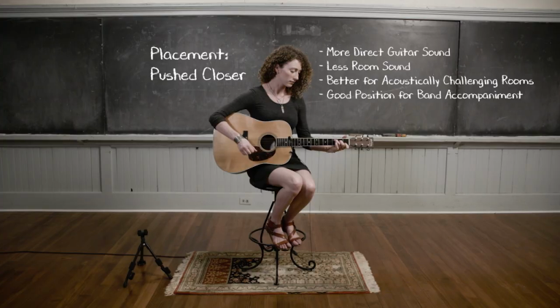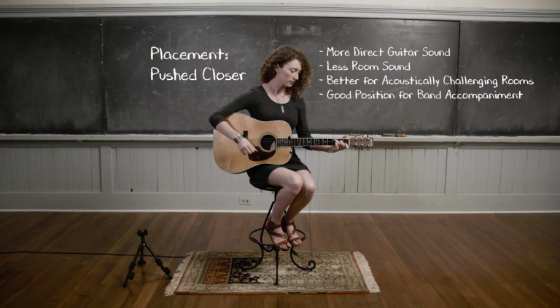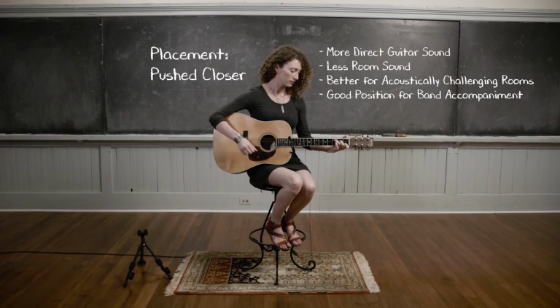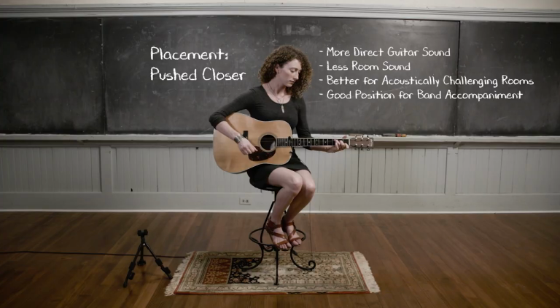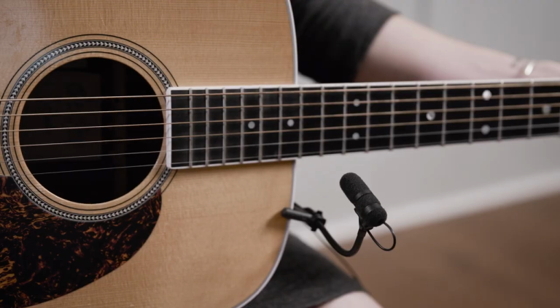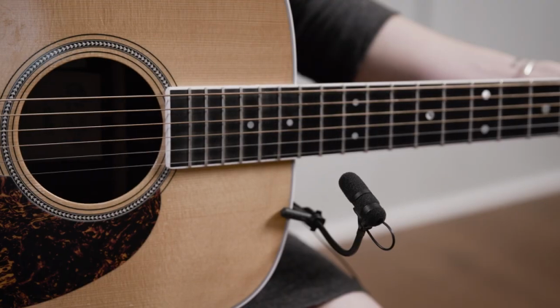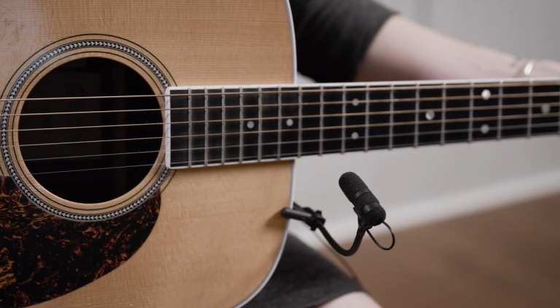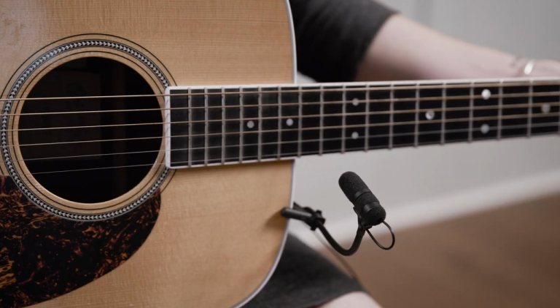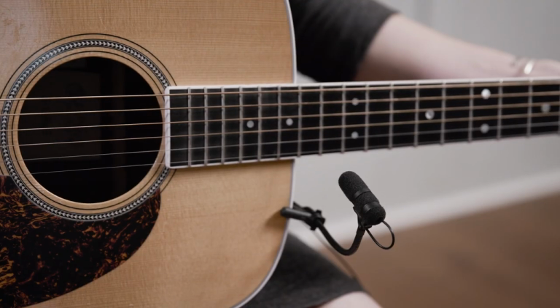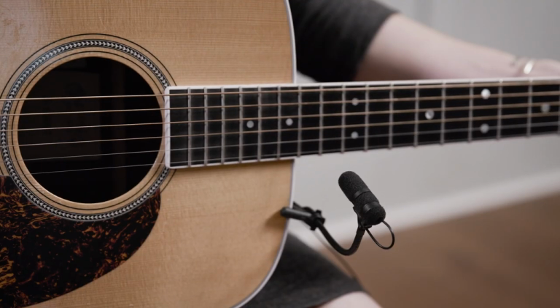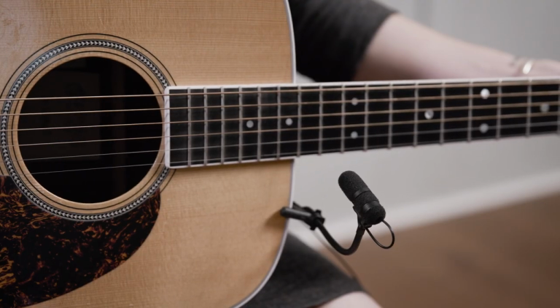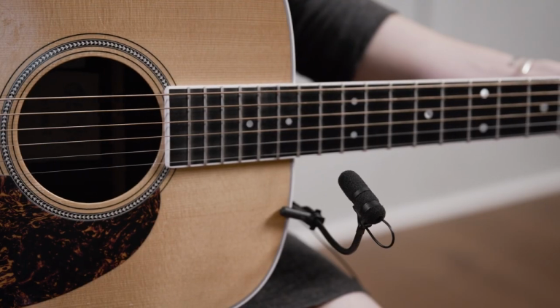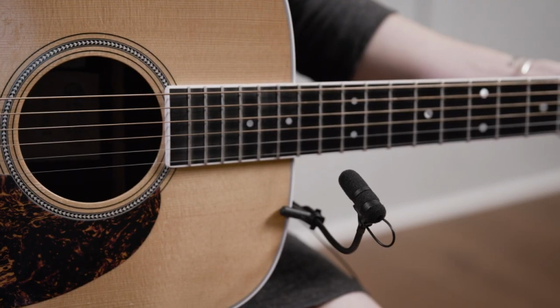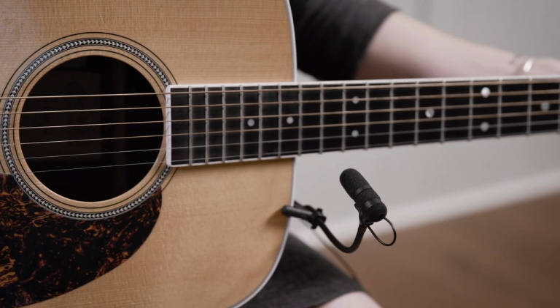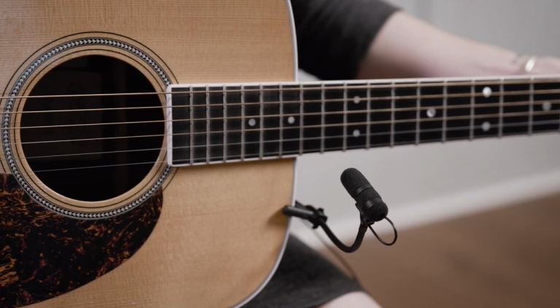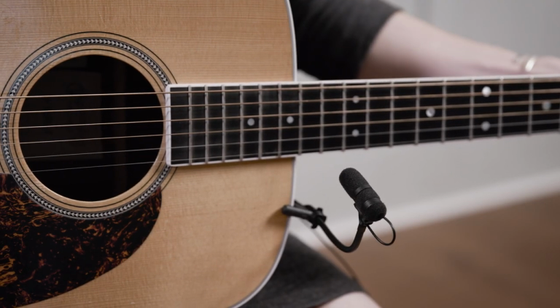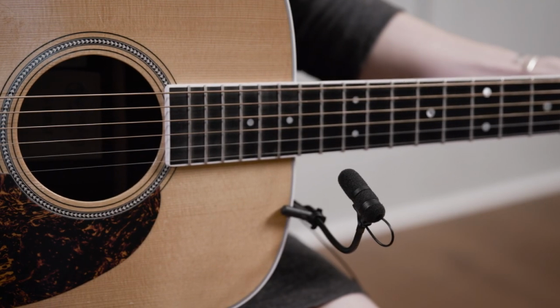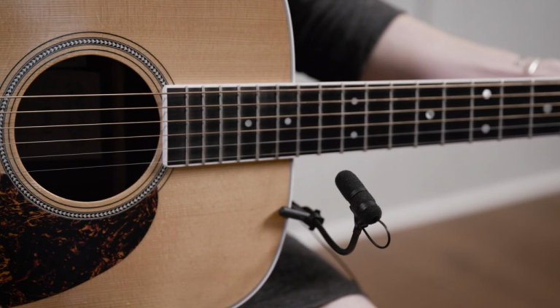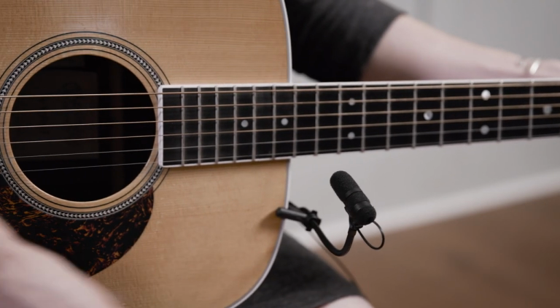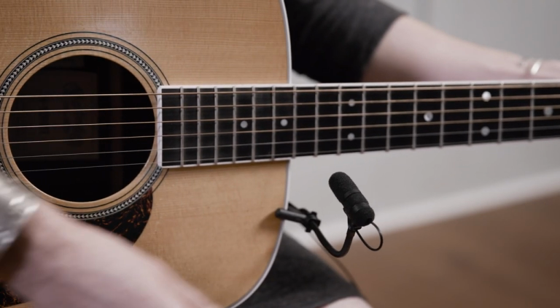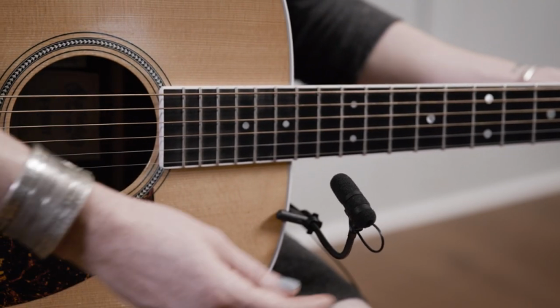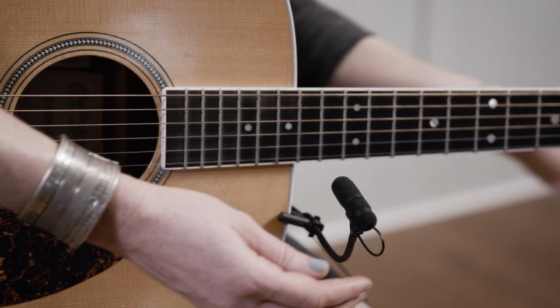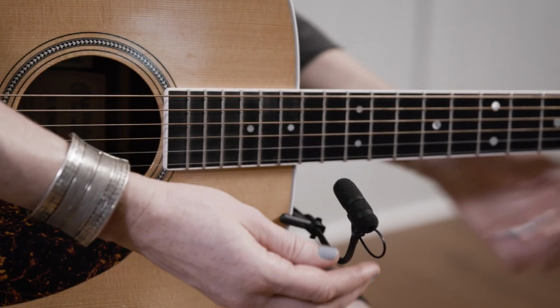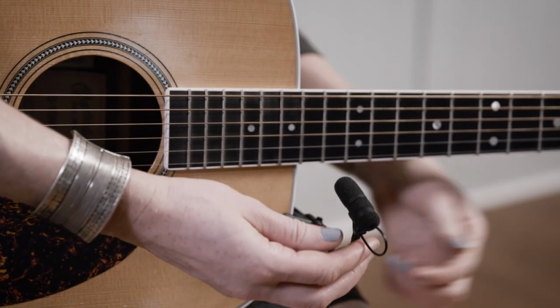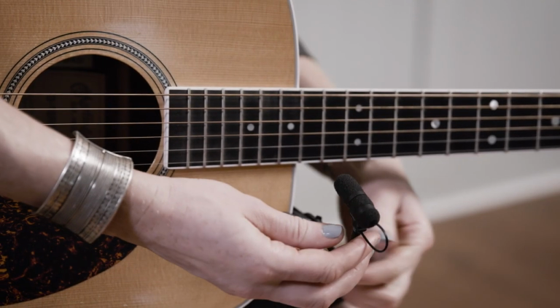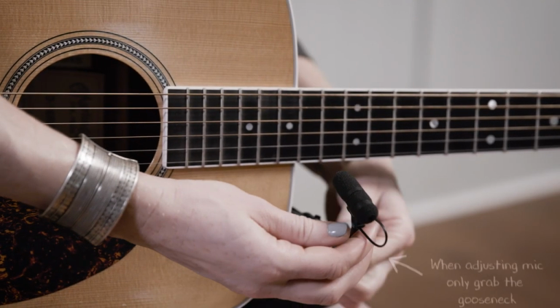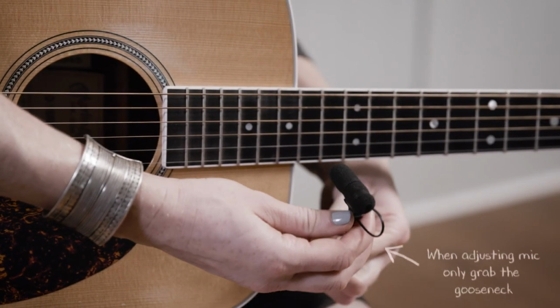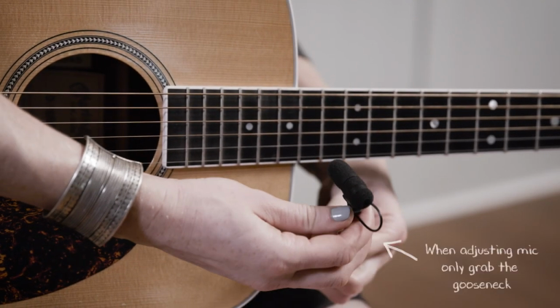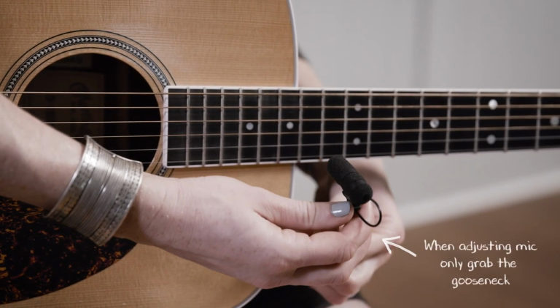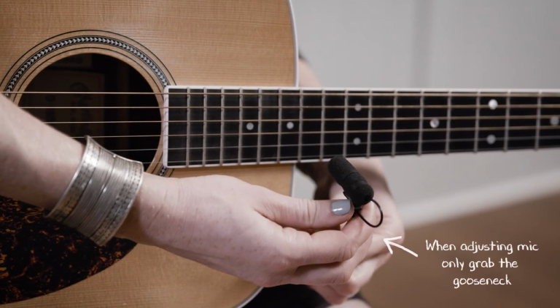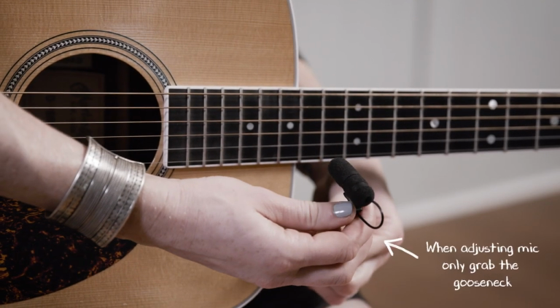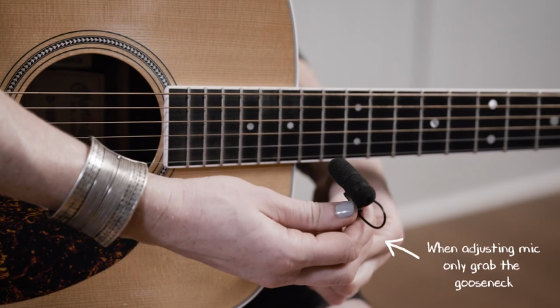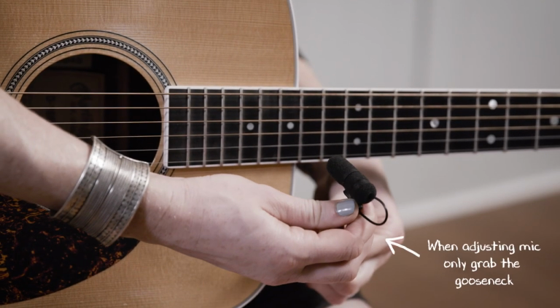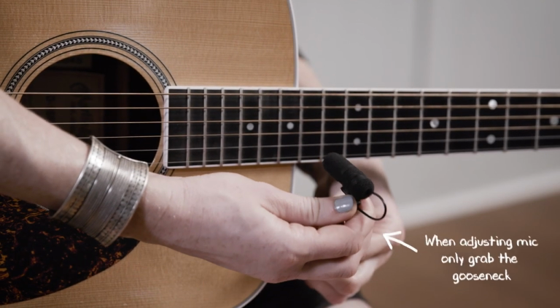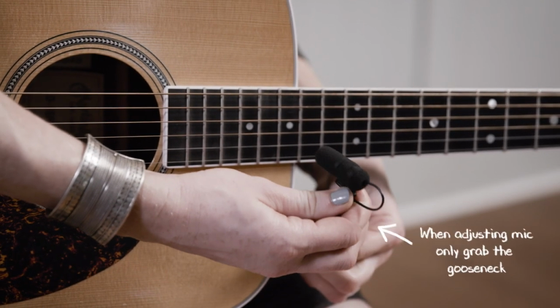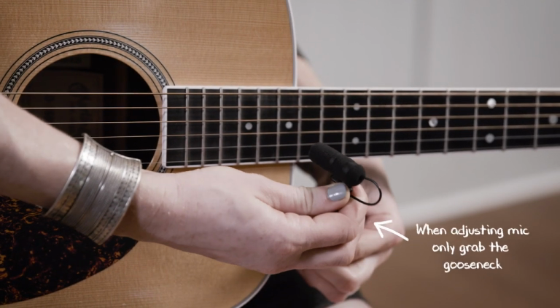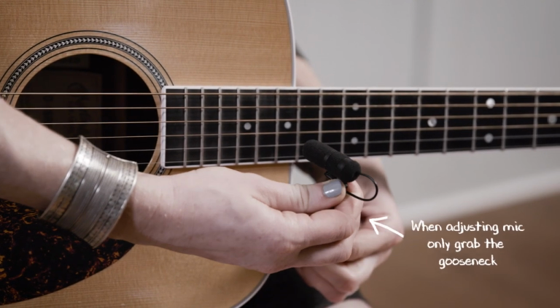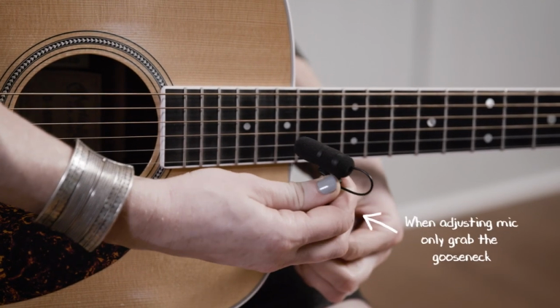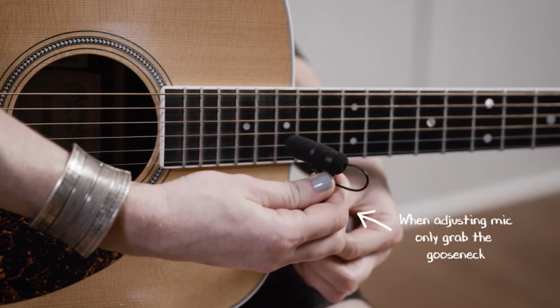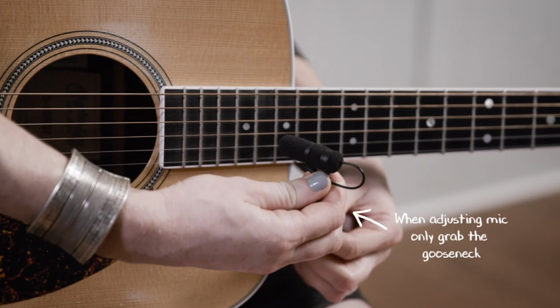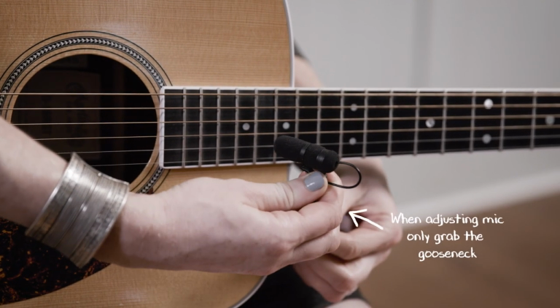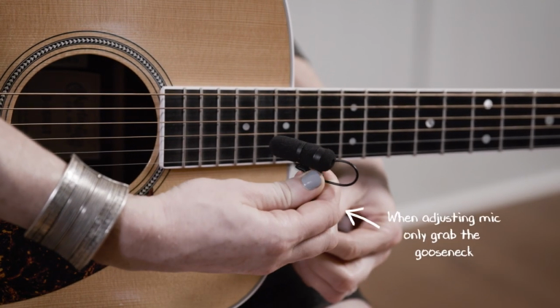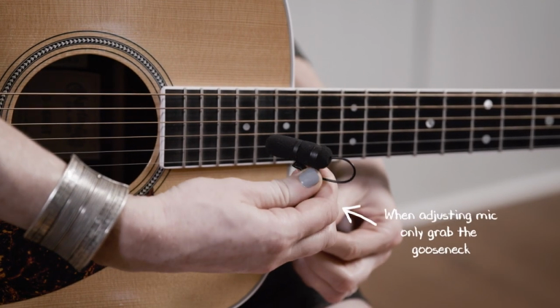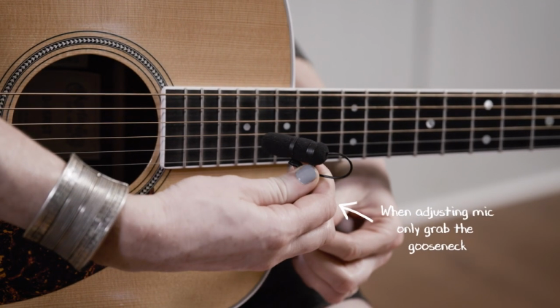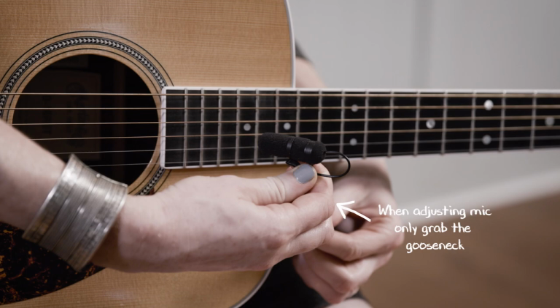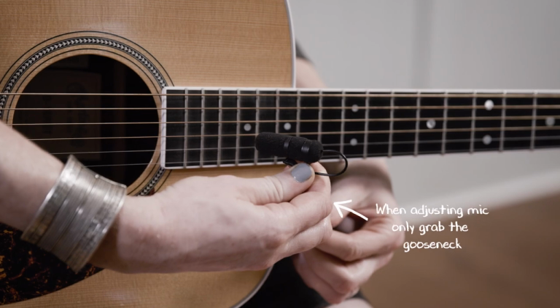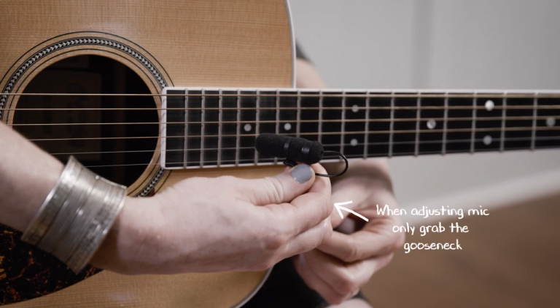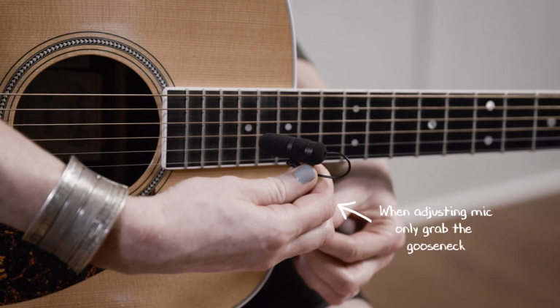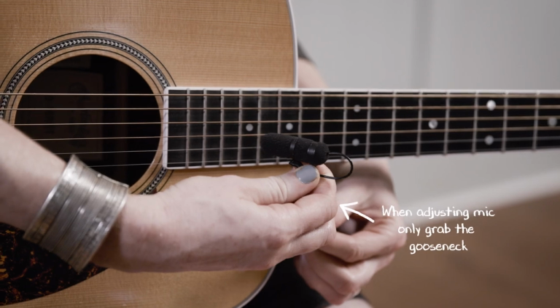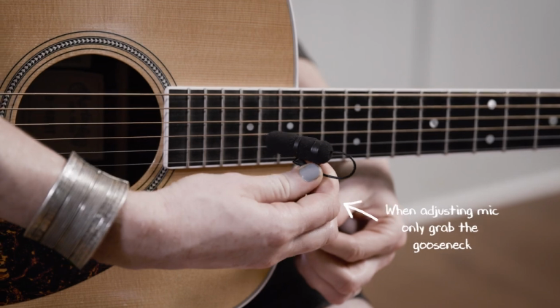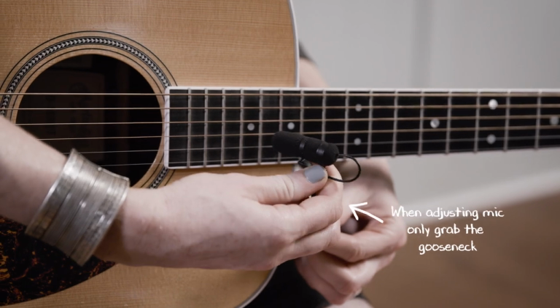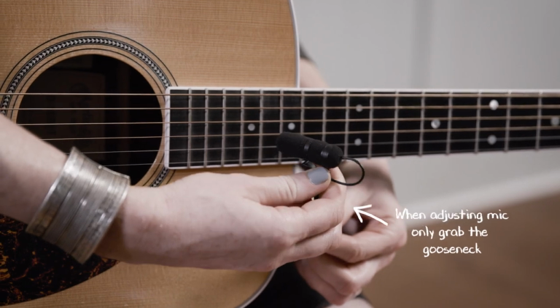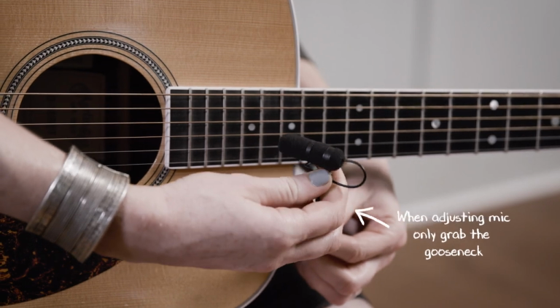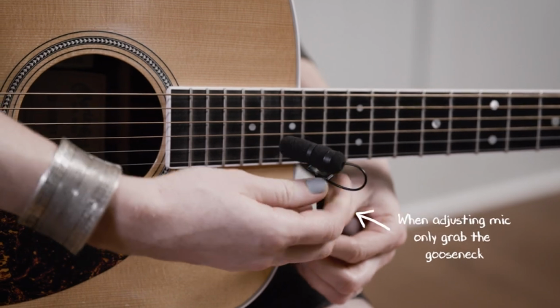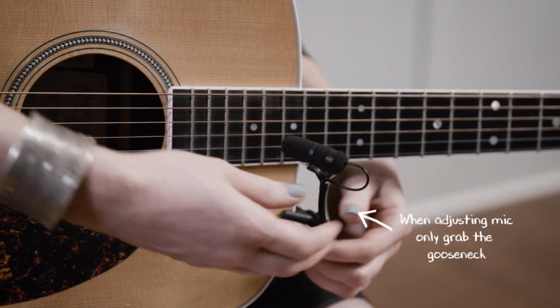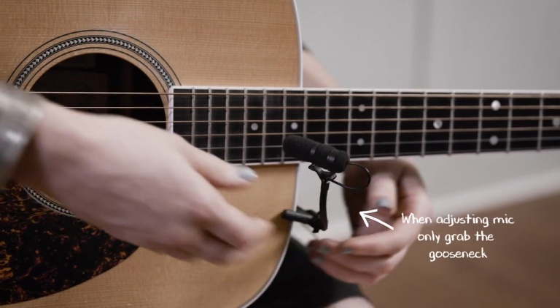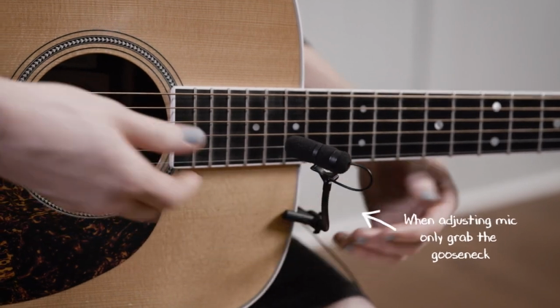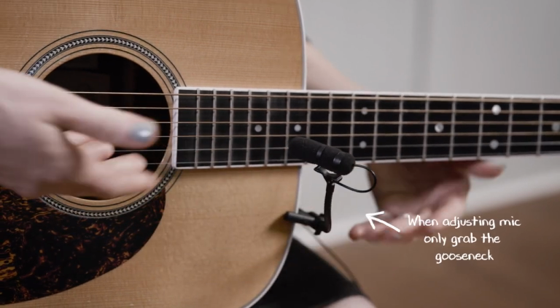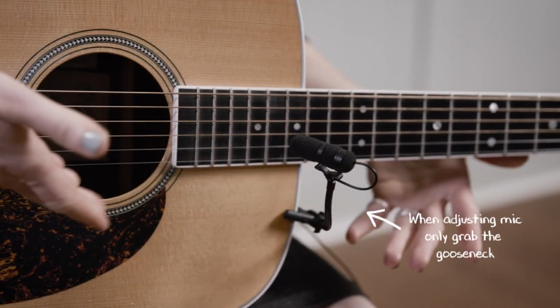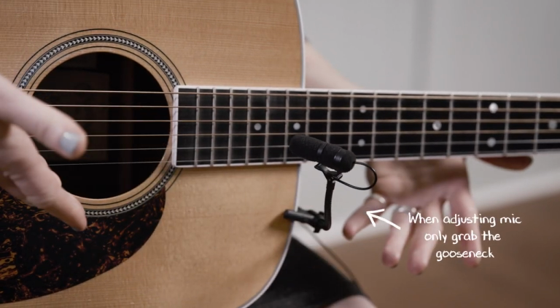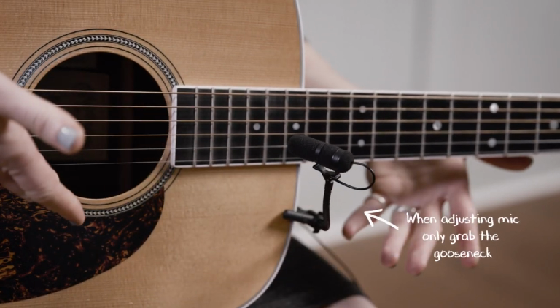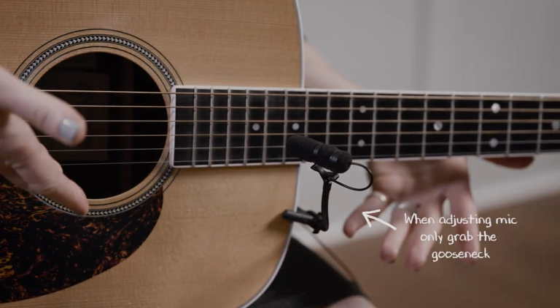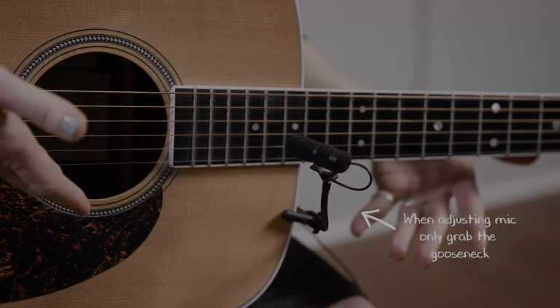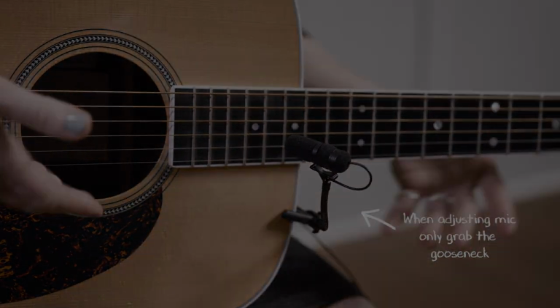When adjusting the microphone direction, it is important that the adjustment be made from the gooseneck holder and not by grabbing the microphone capsule.